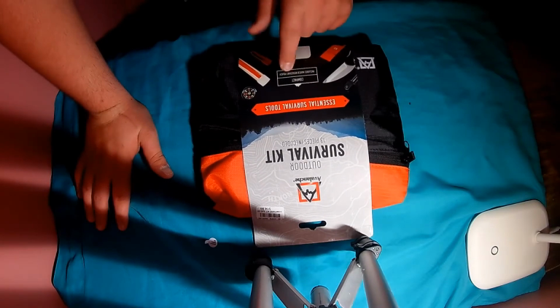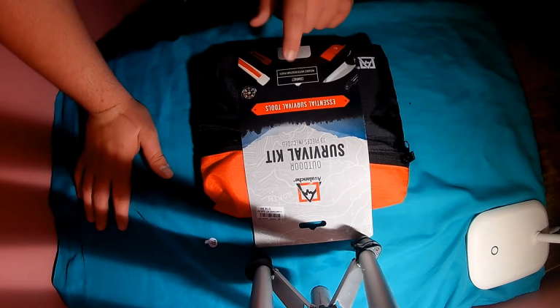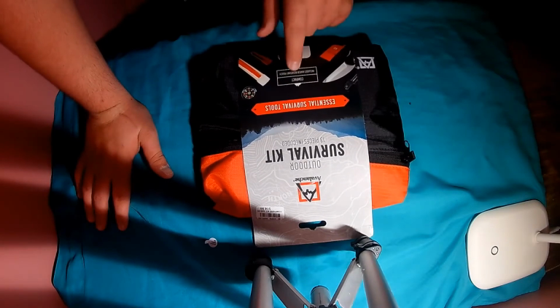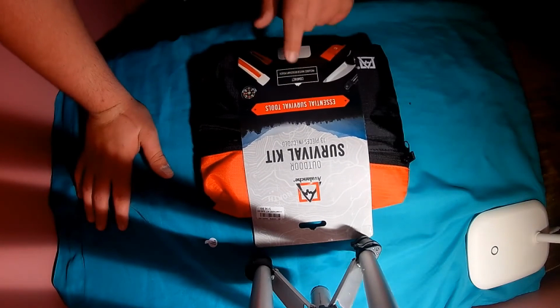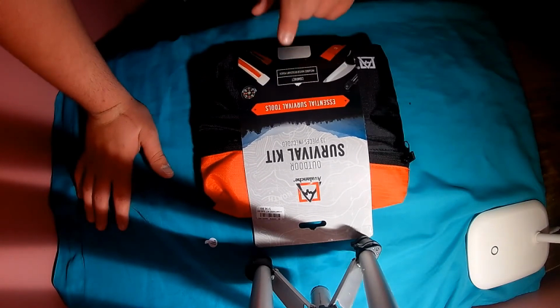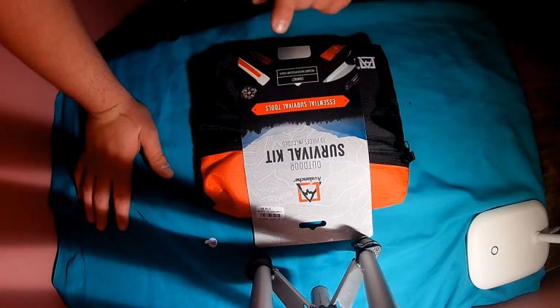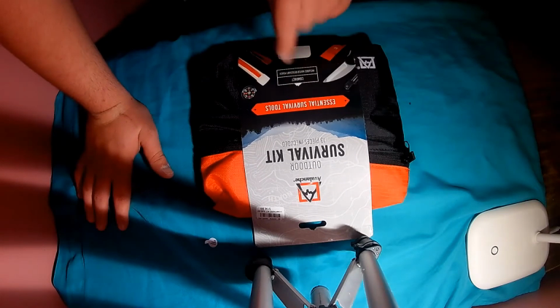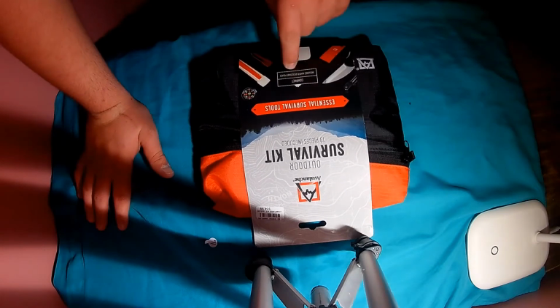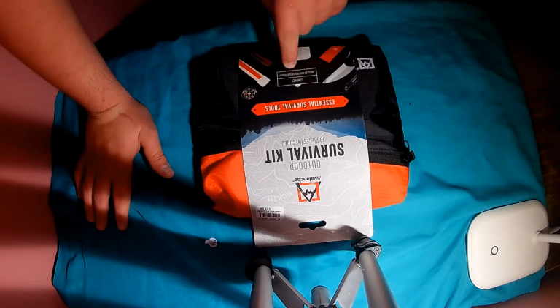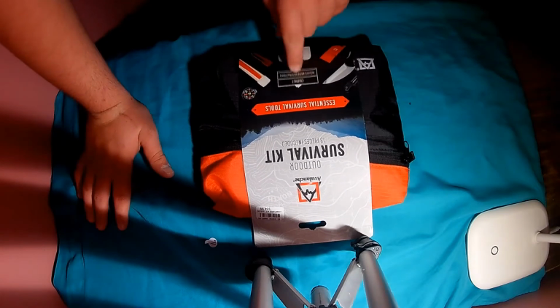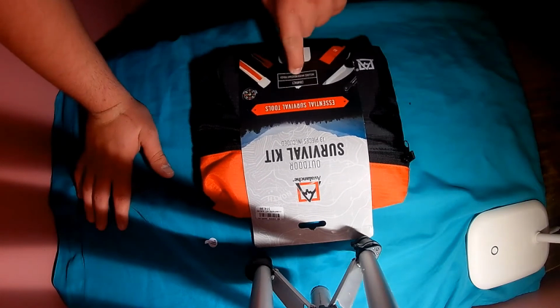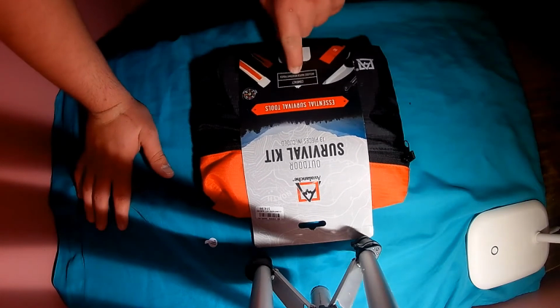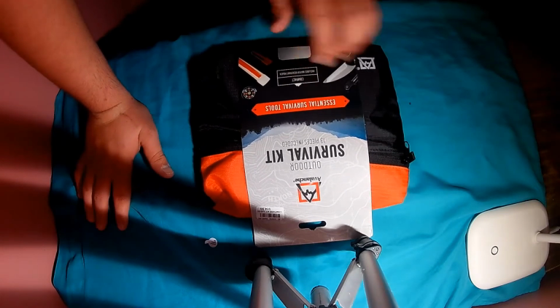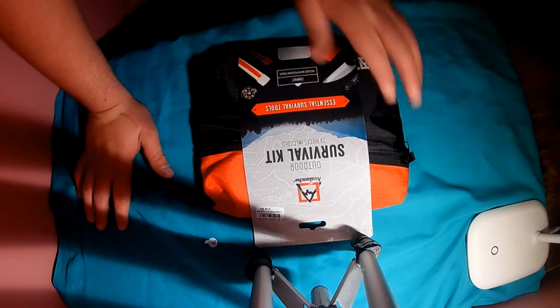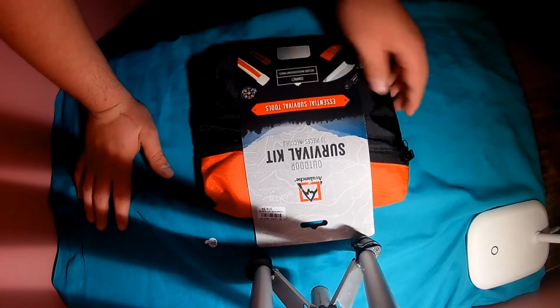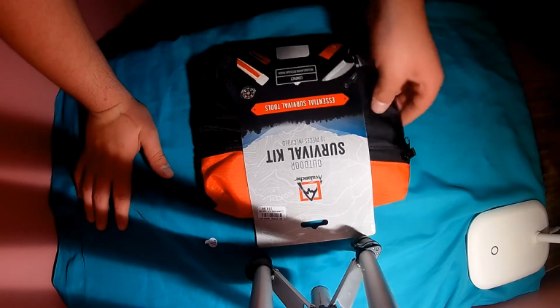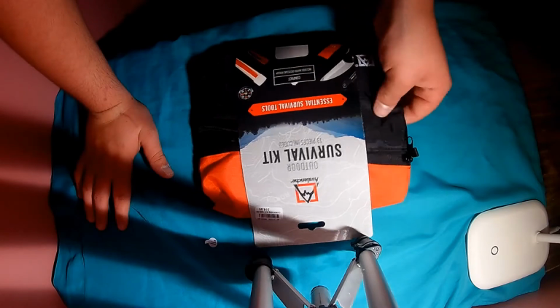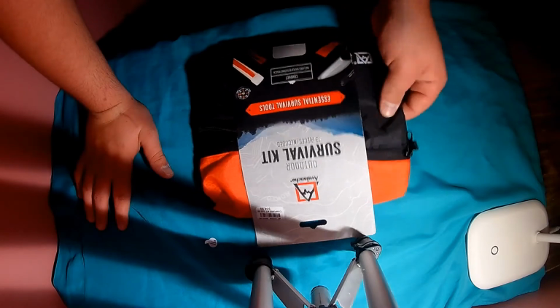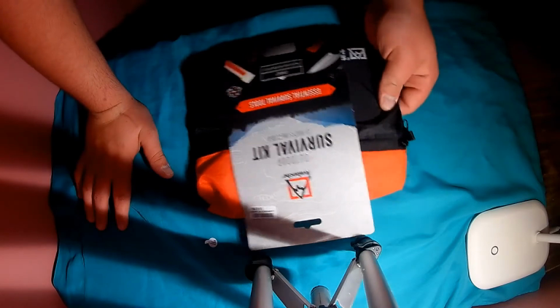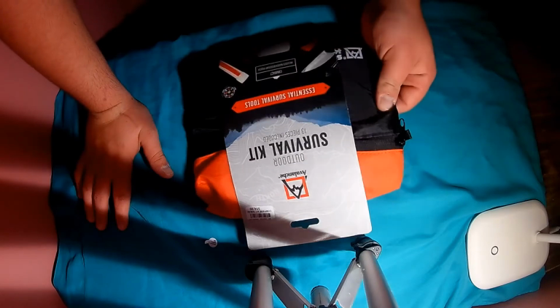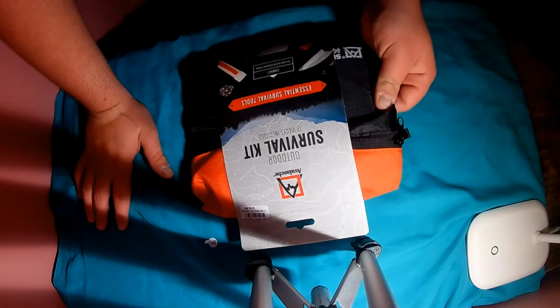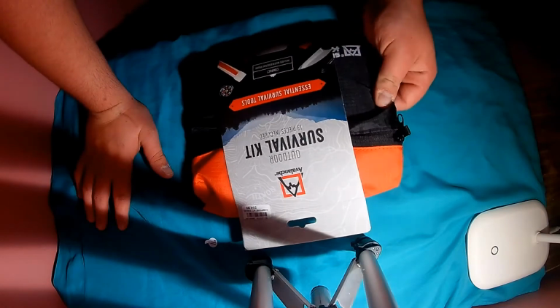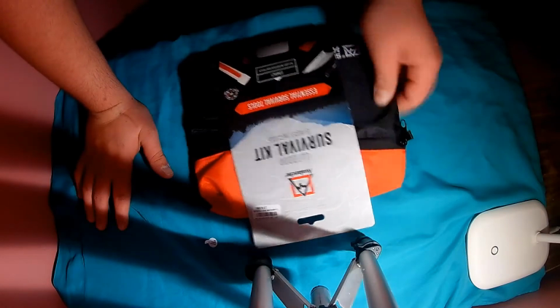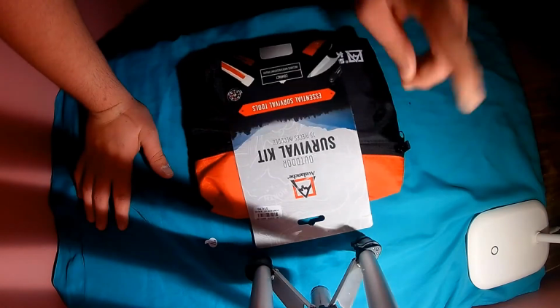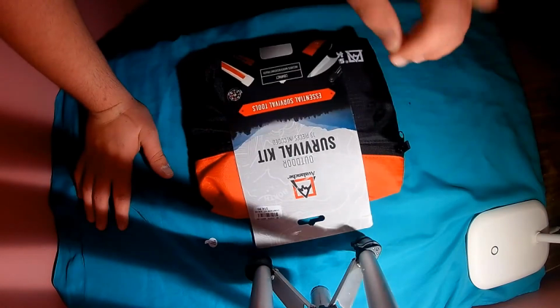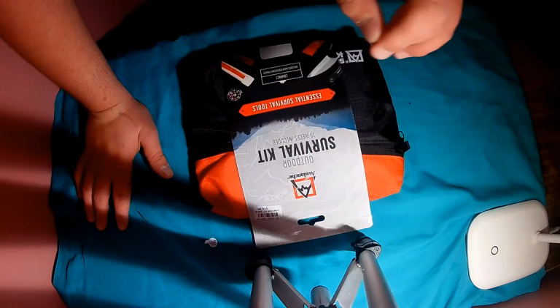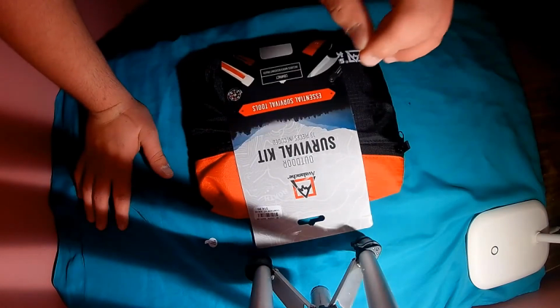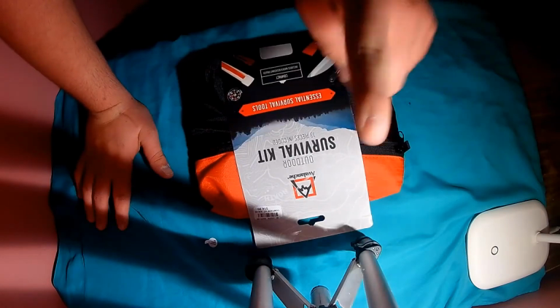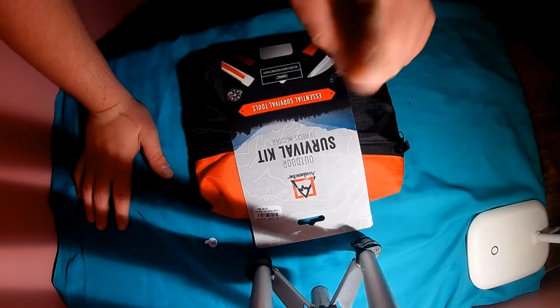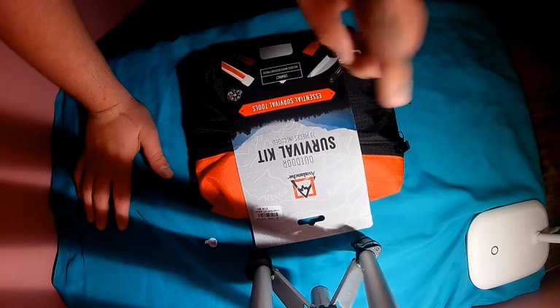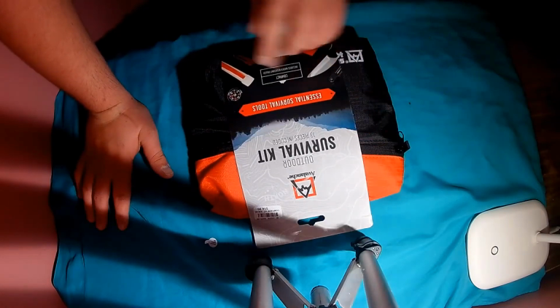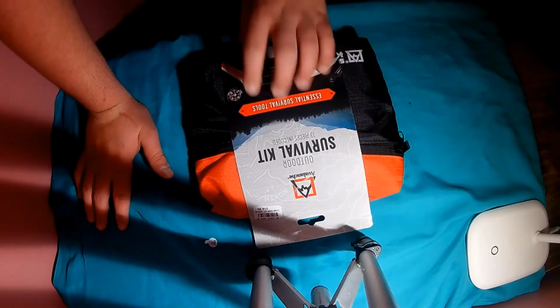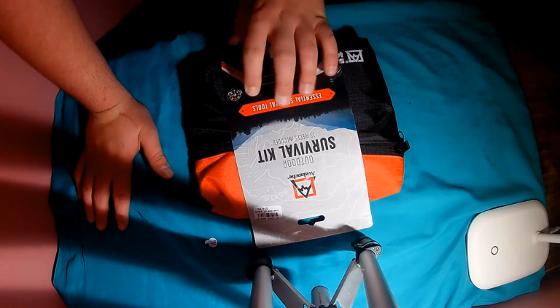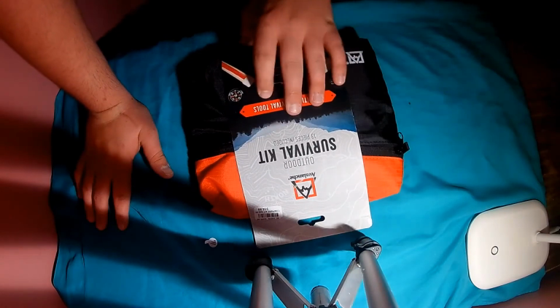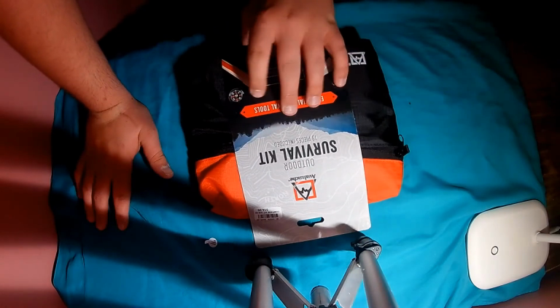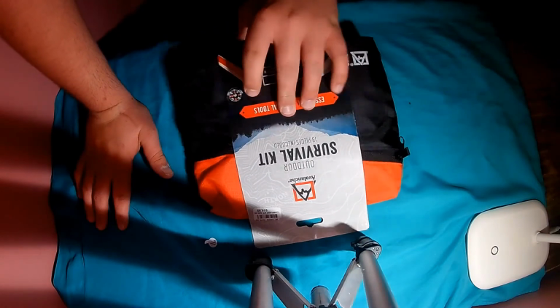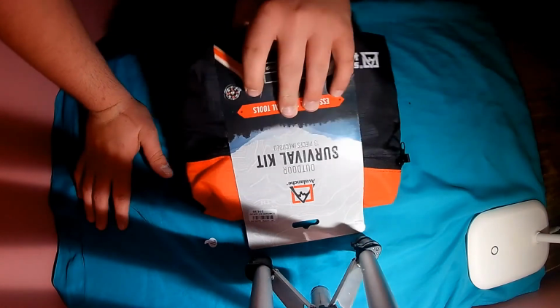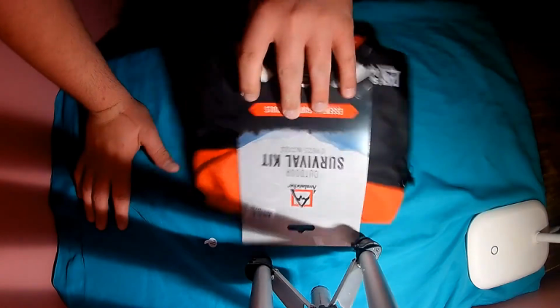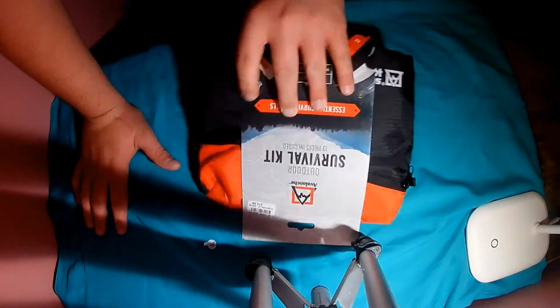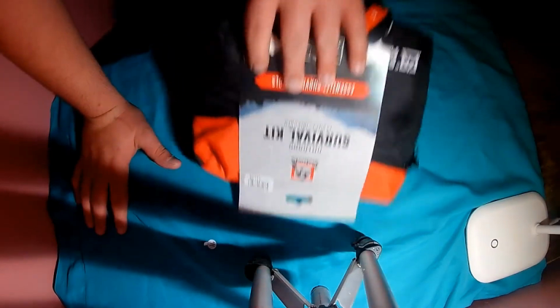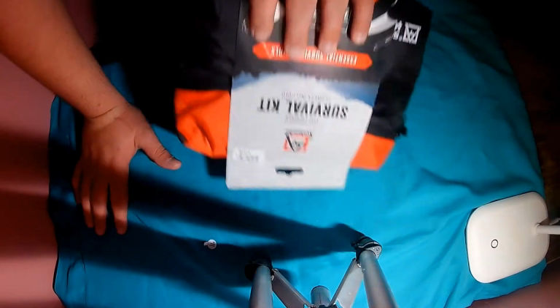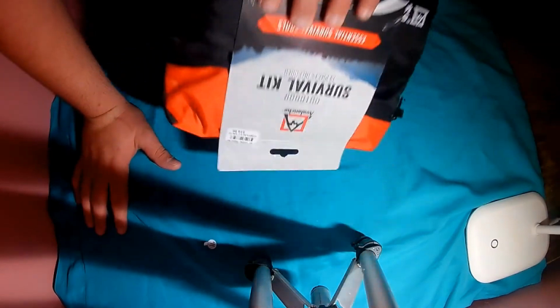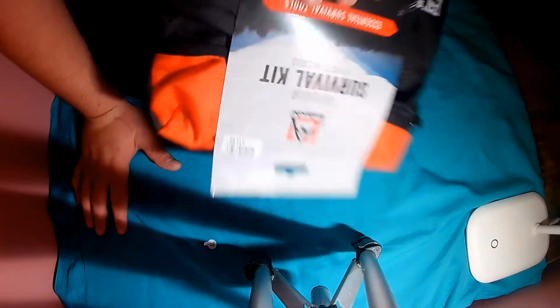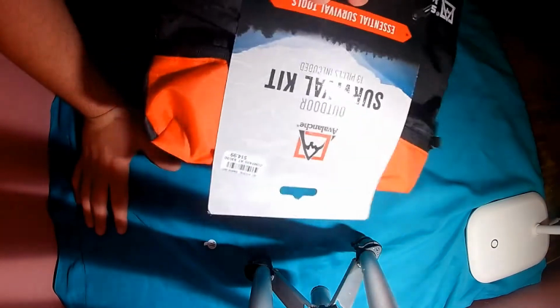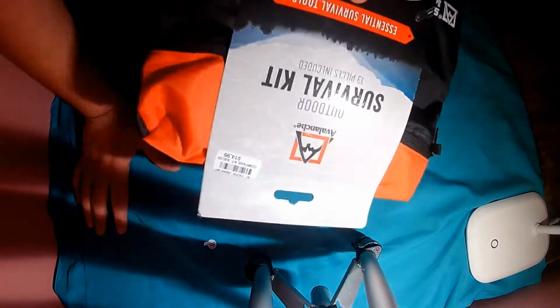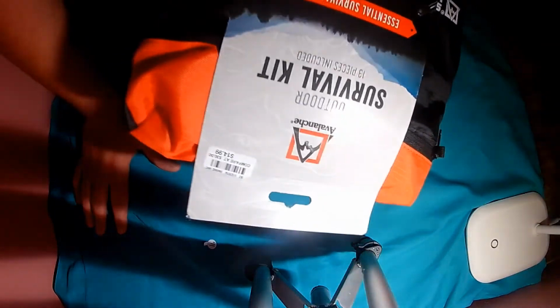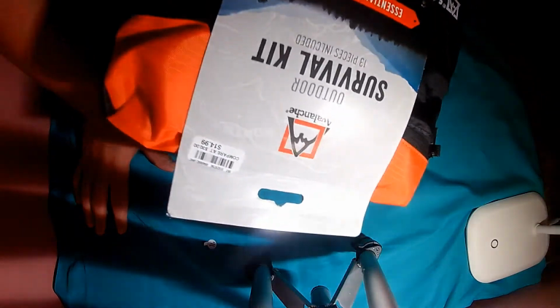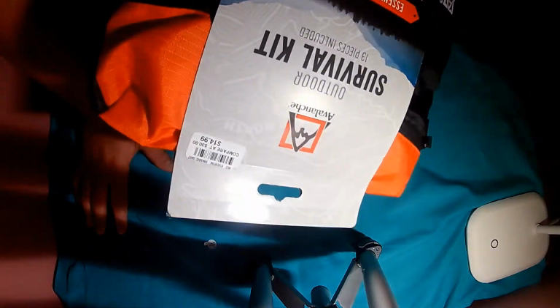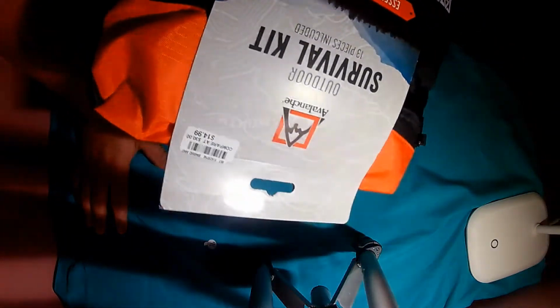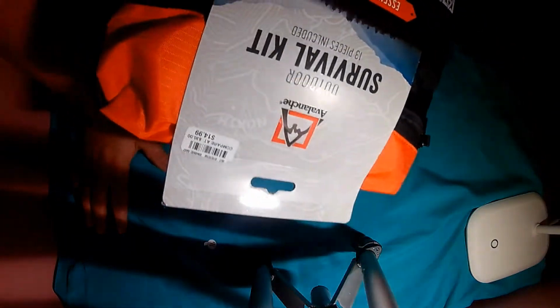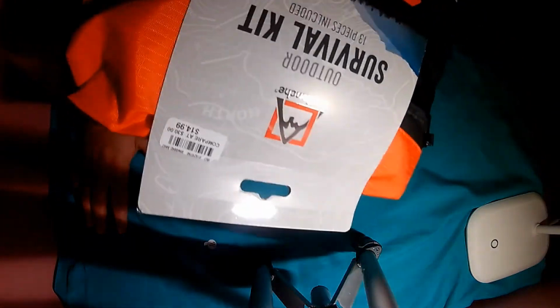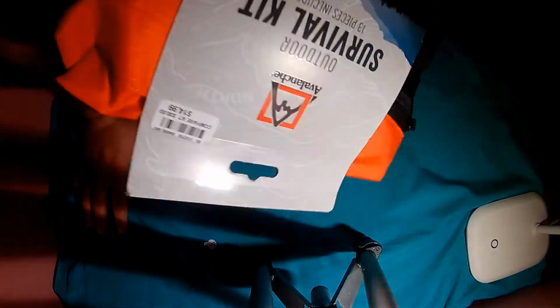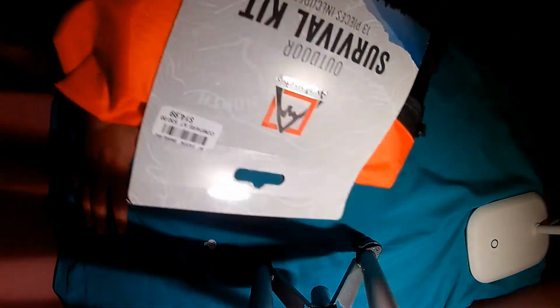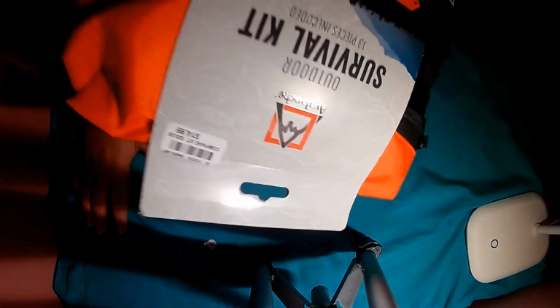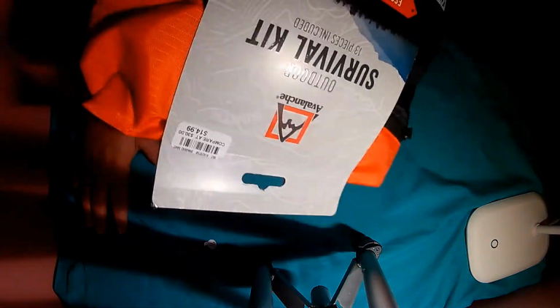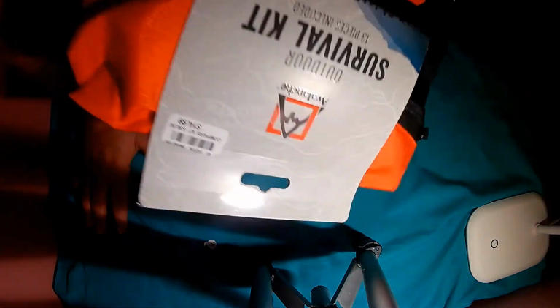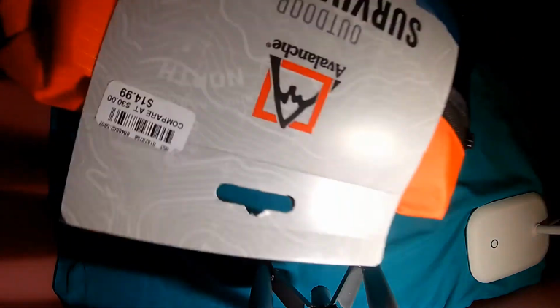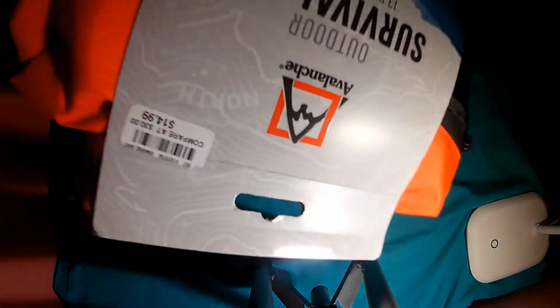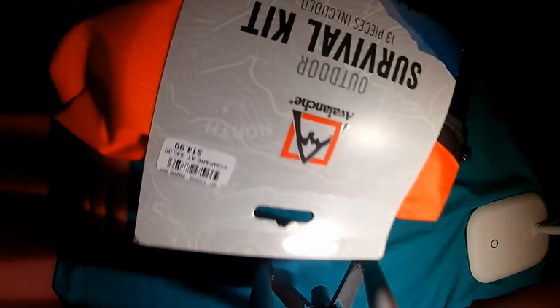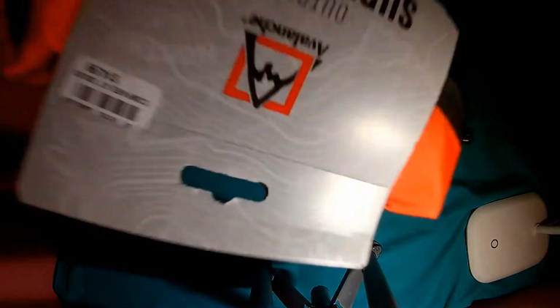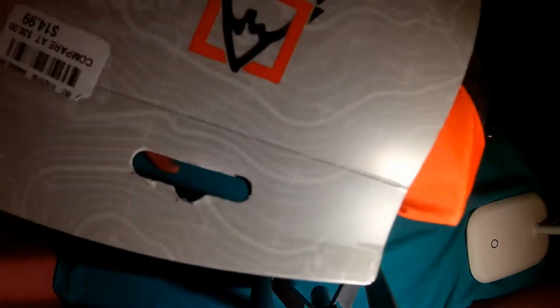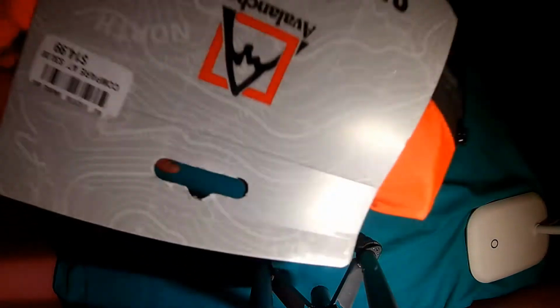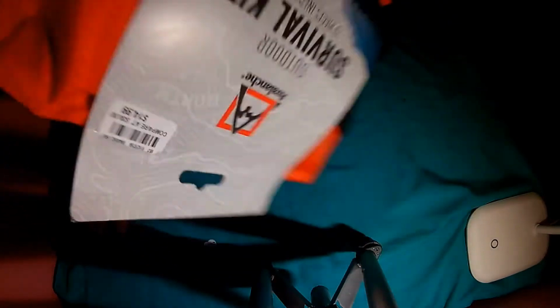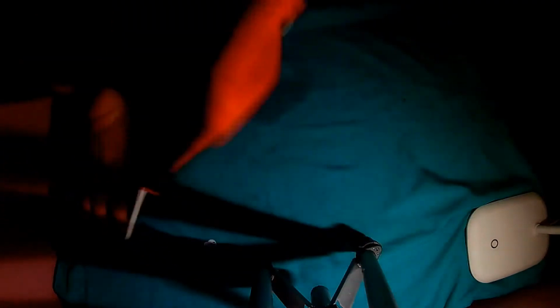It's not a waterproof pouch, it's water resistant. So if you do get one of these, keep in mind it's not waterproof, it's water resistant.